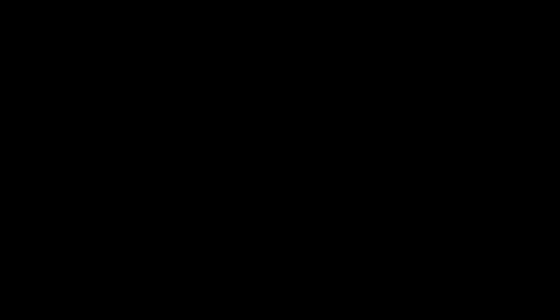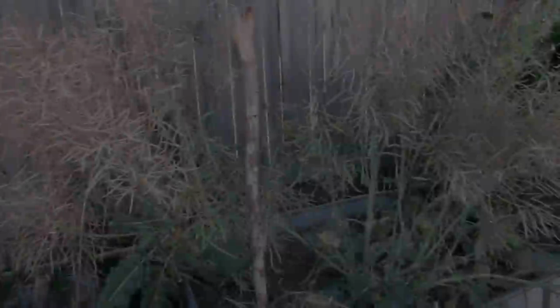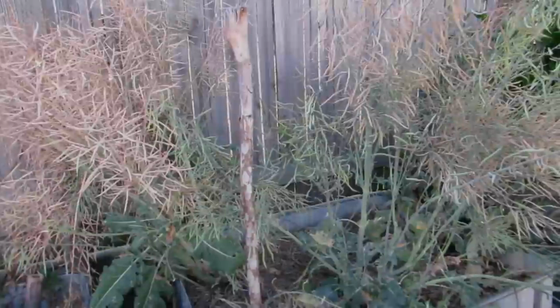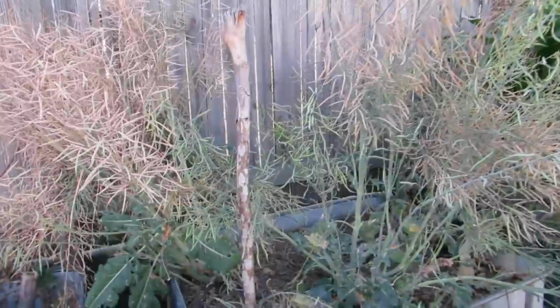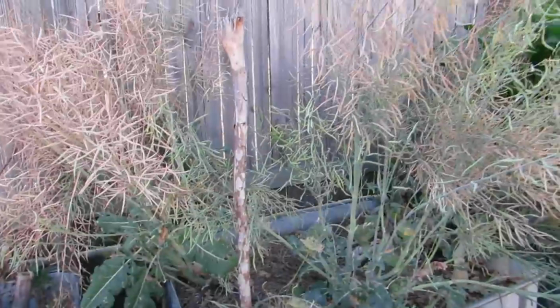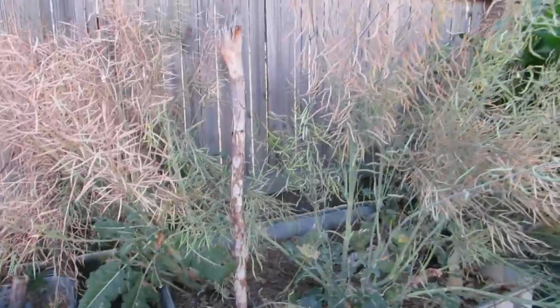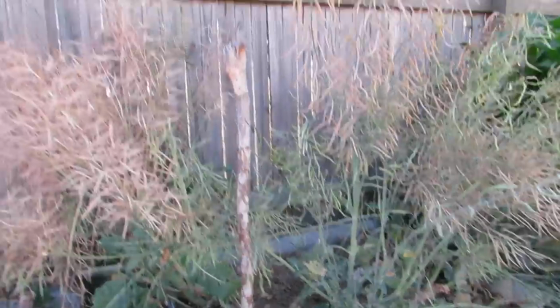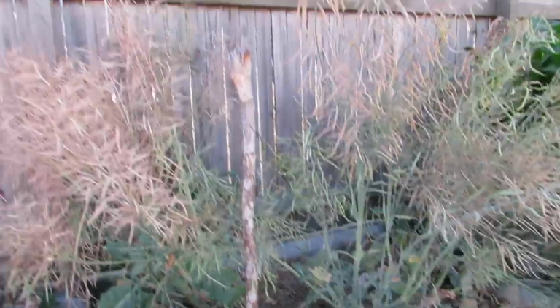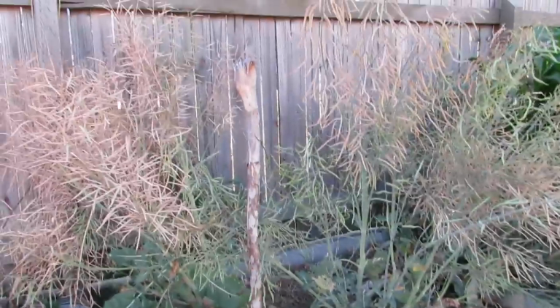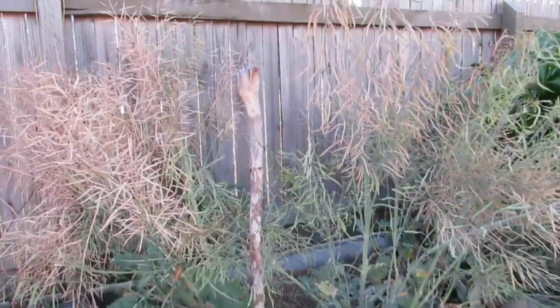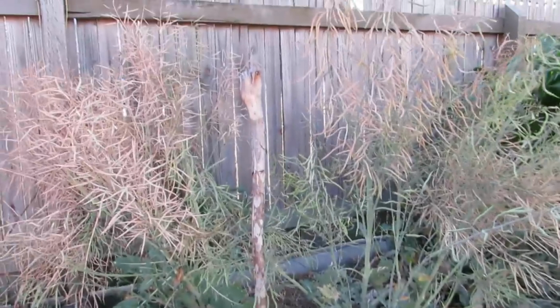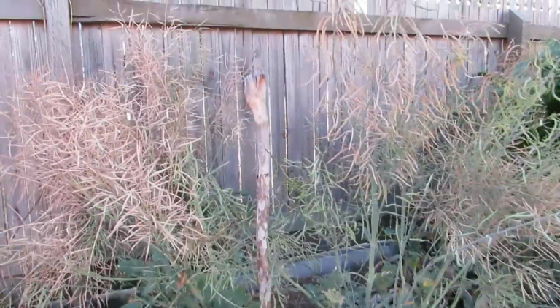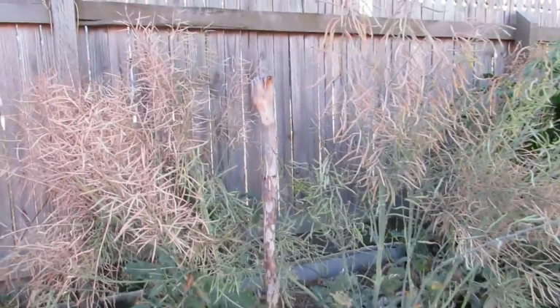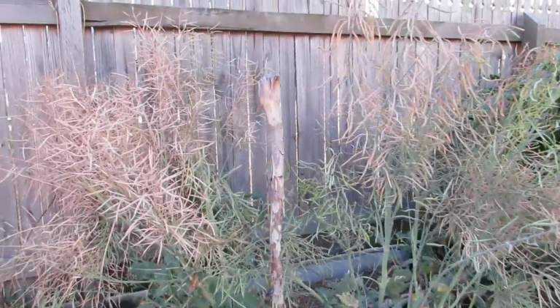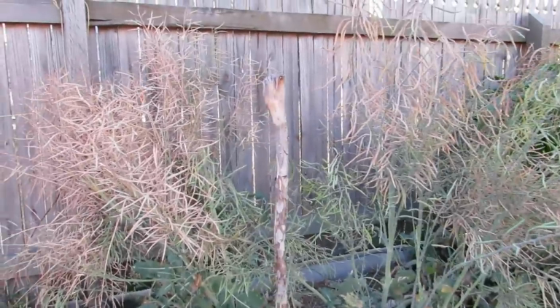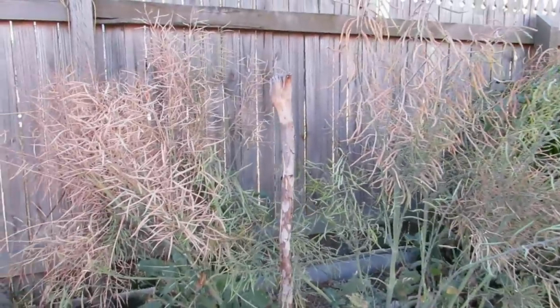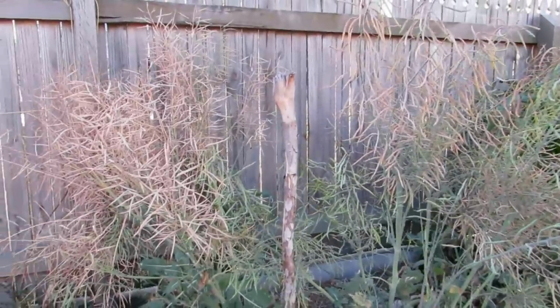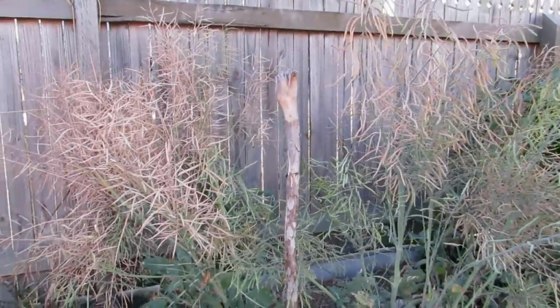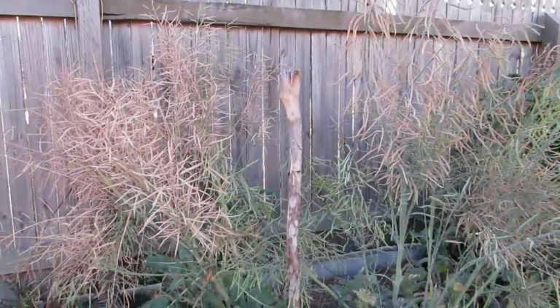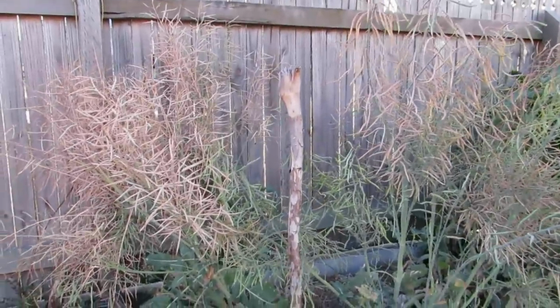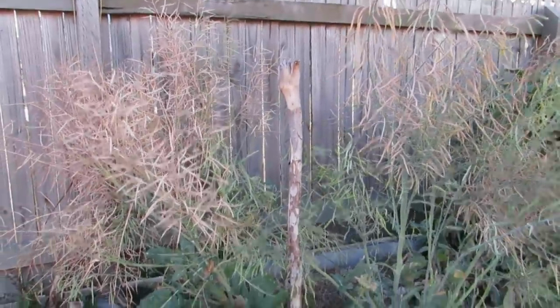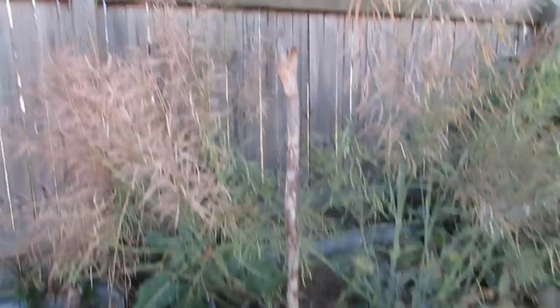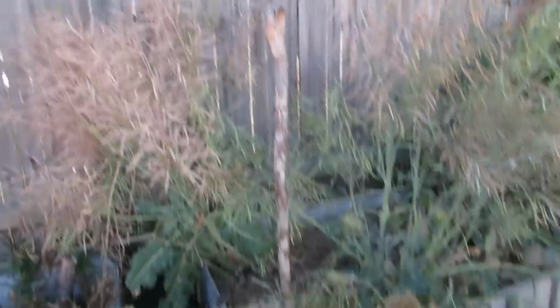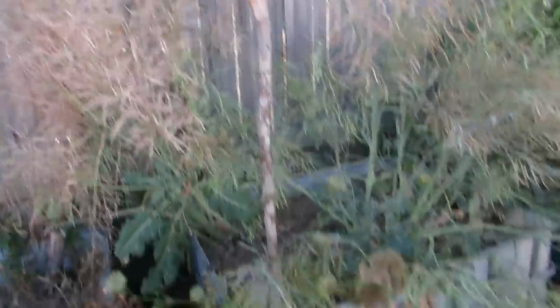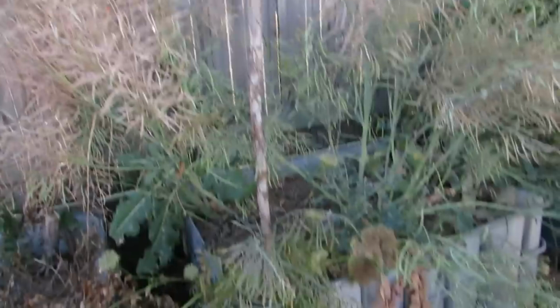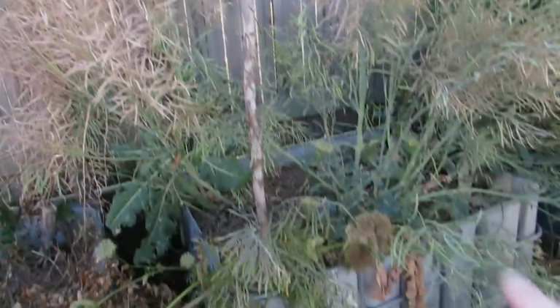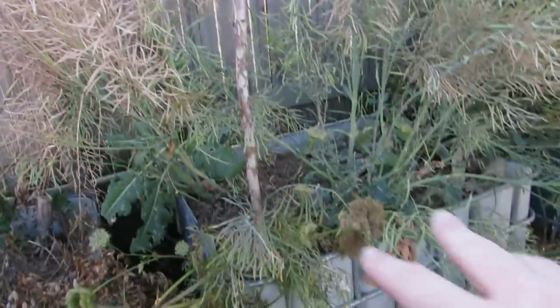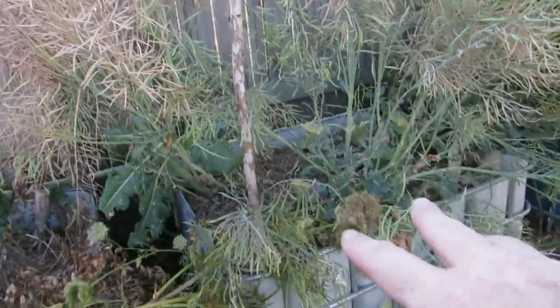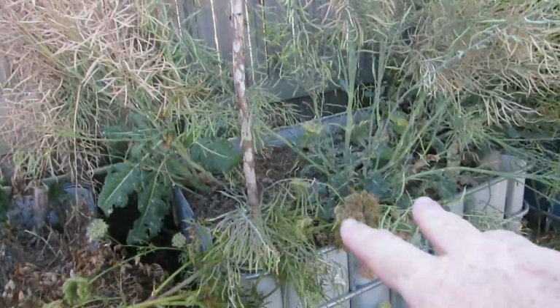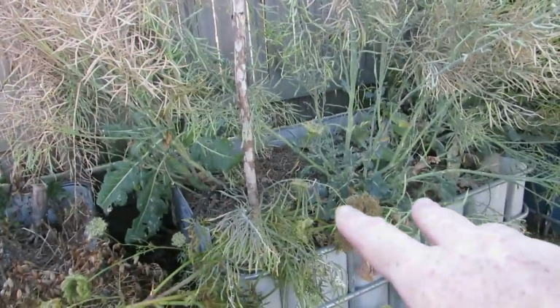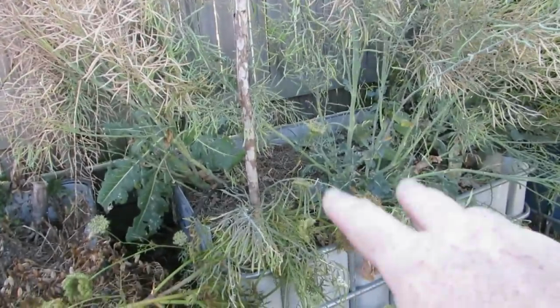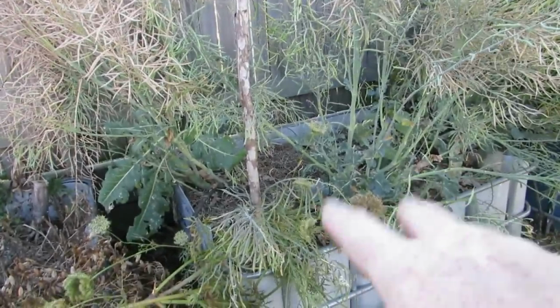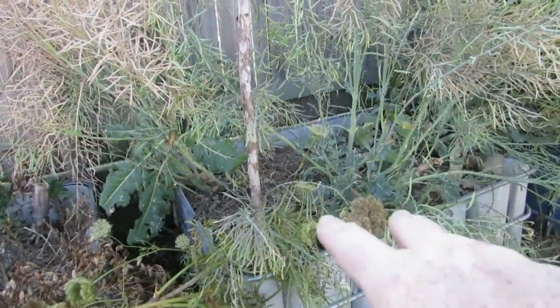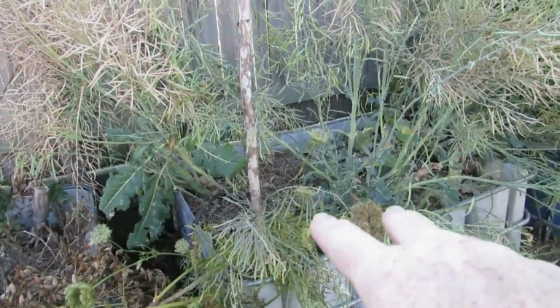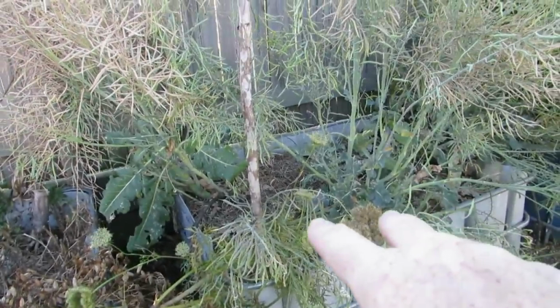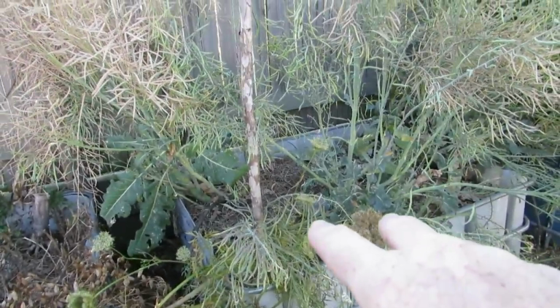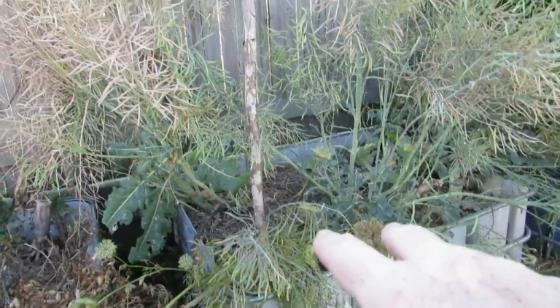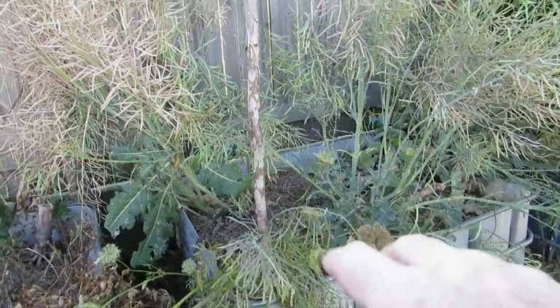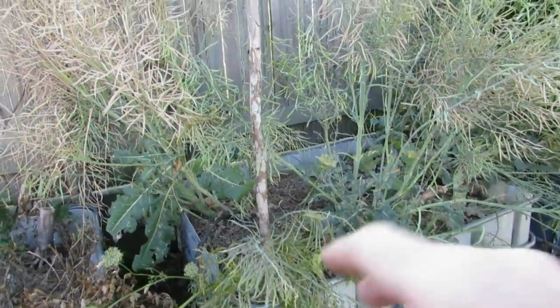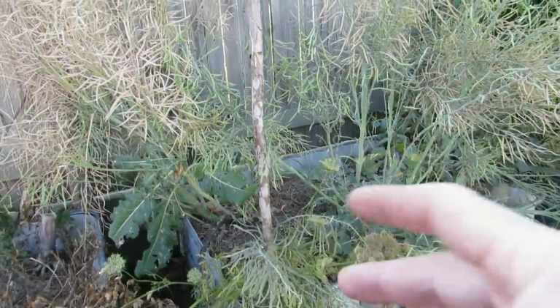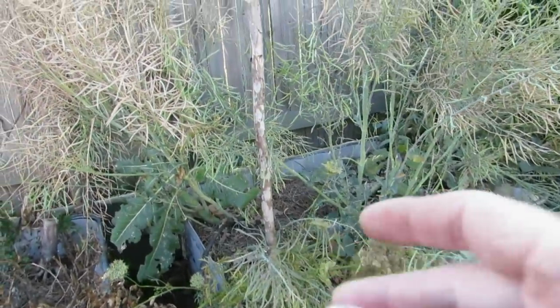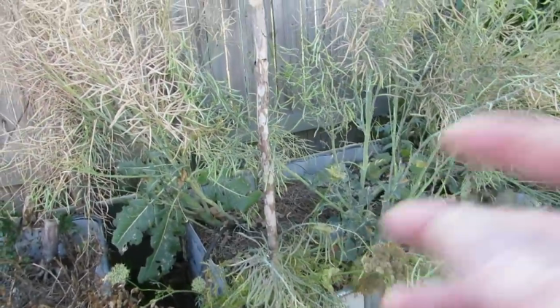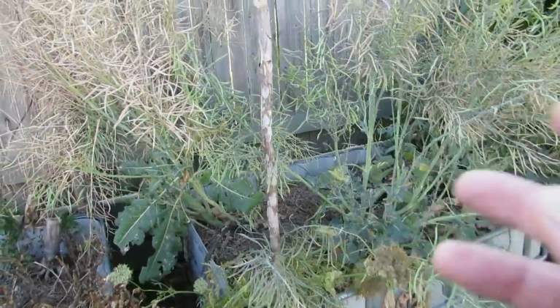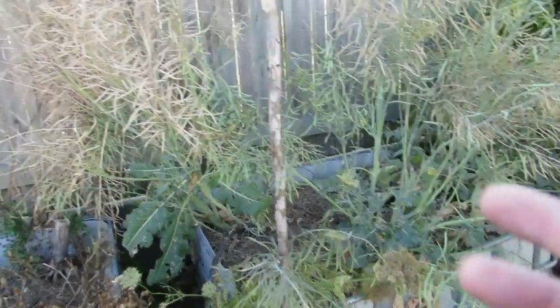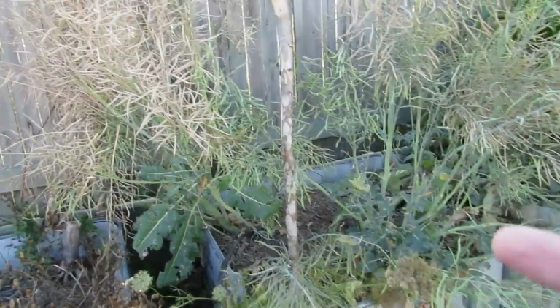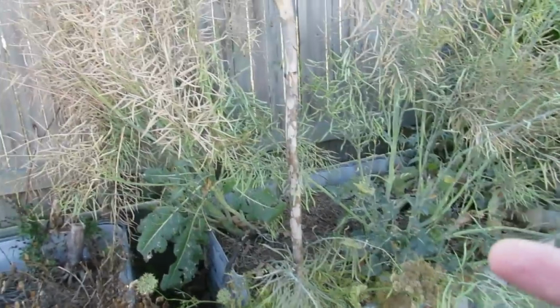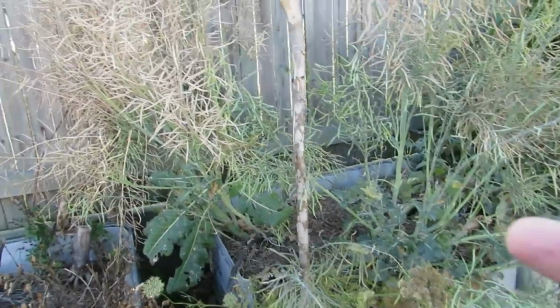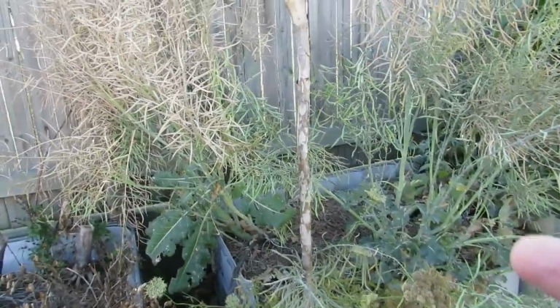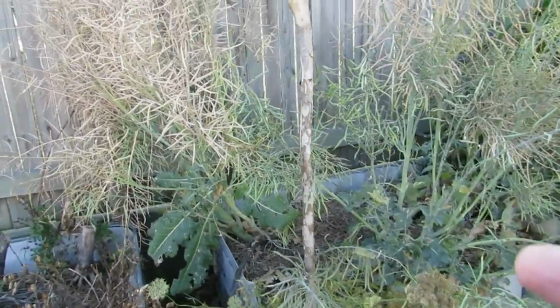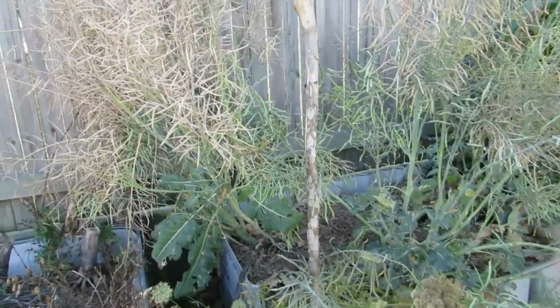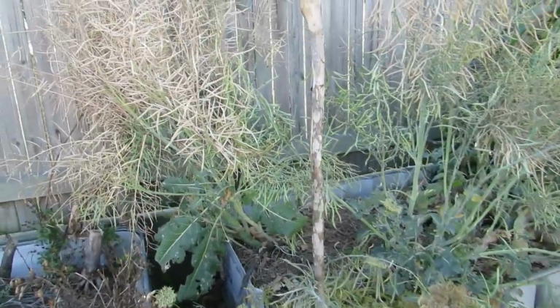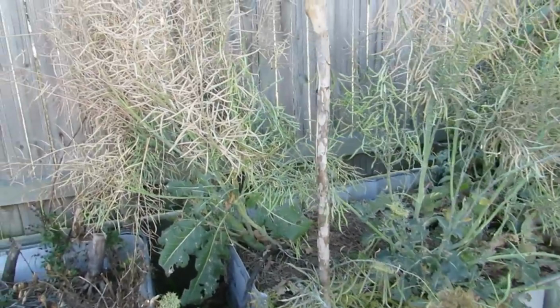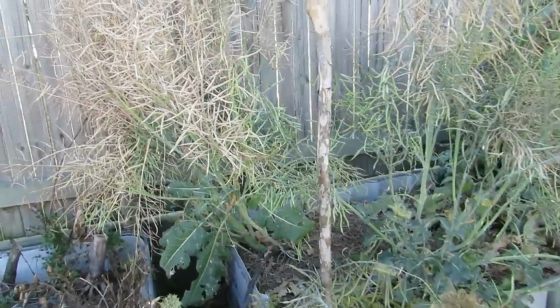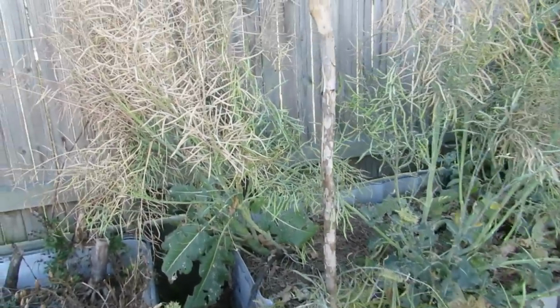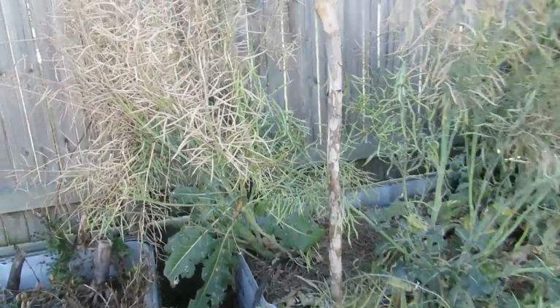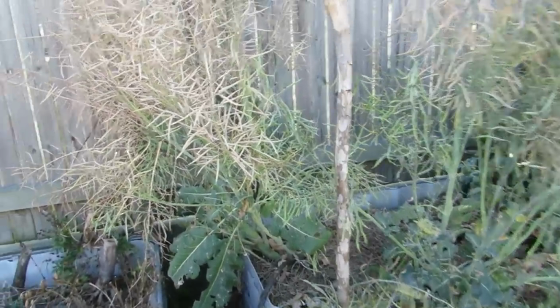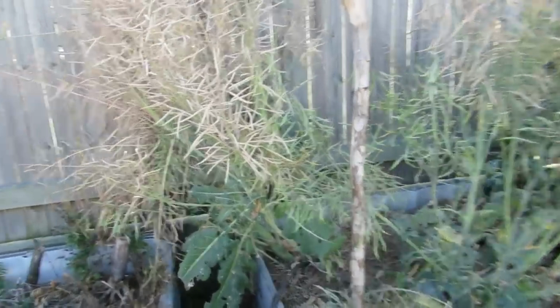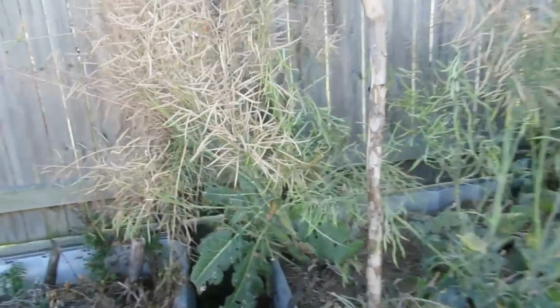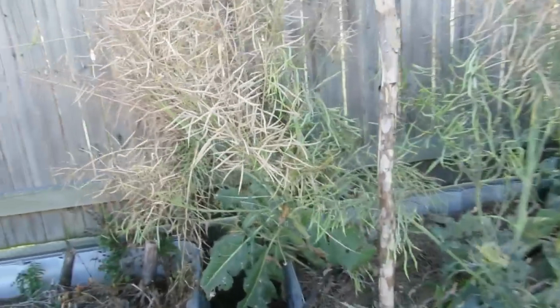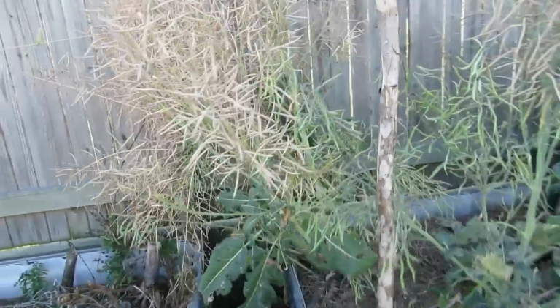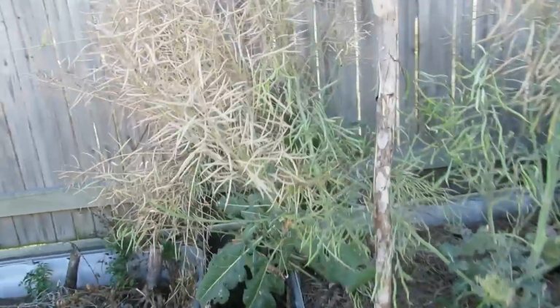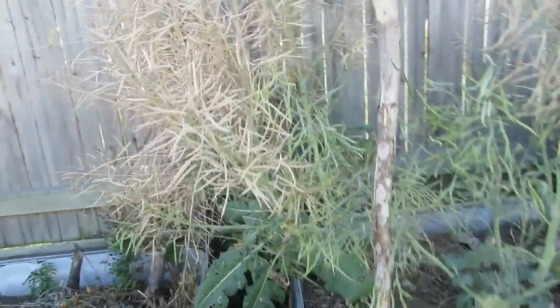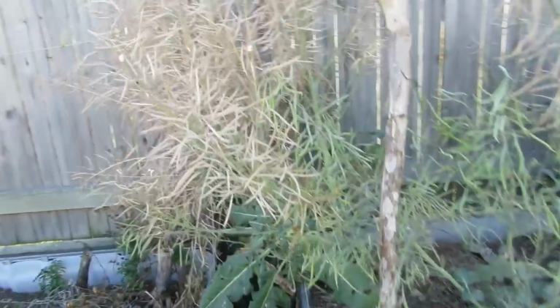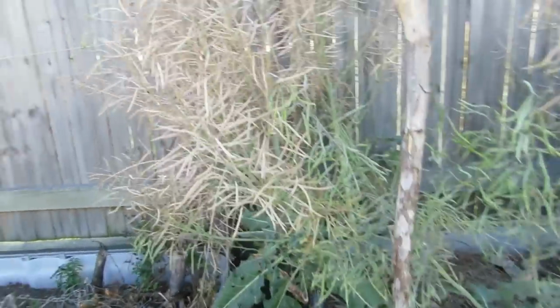What we have here is our little broccoli stand. We had half a dozen or so broccoli in here that we just let go to flower so we can collect the seeds from them.